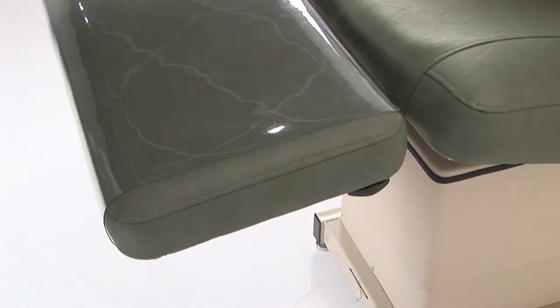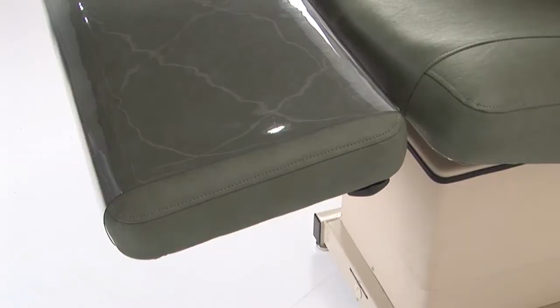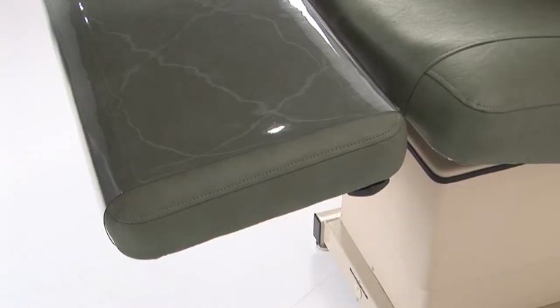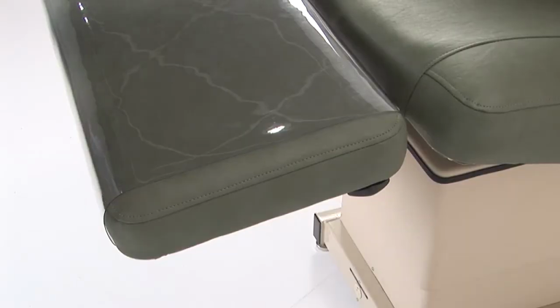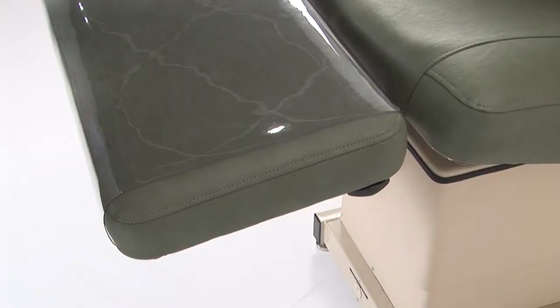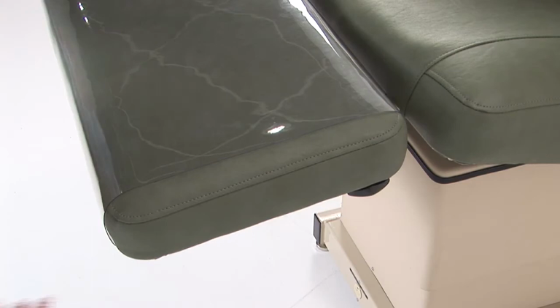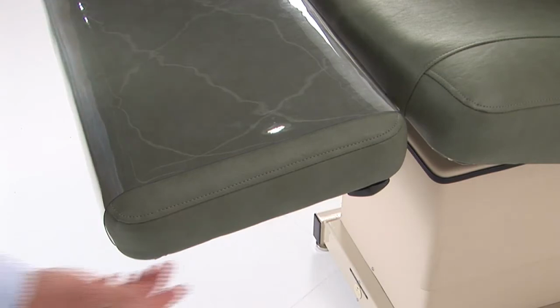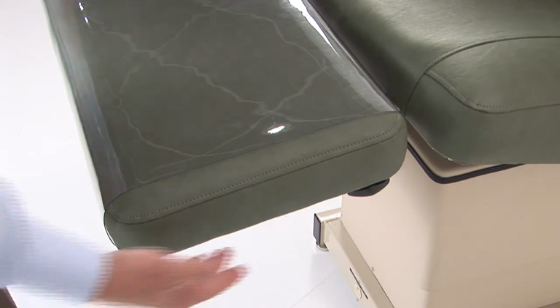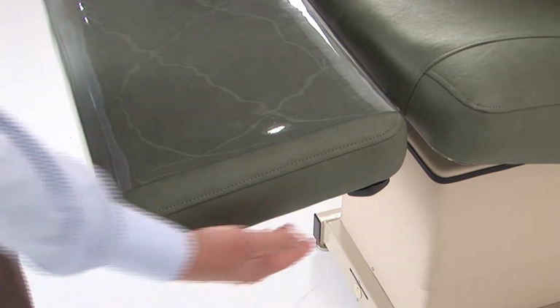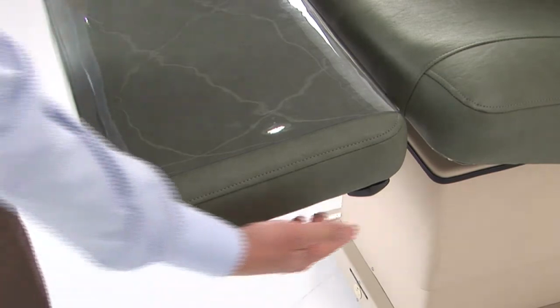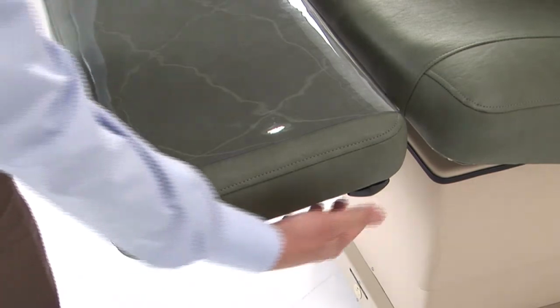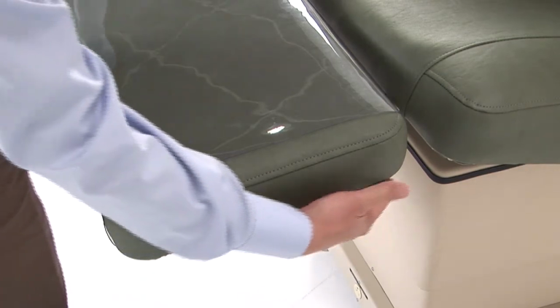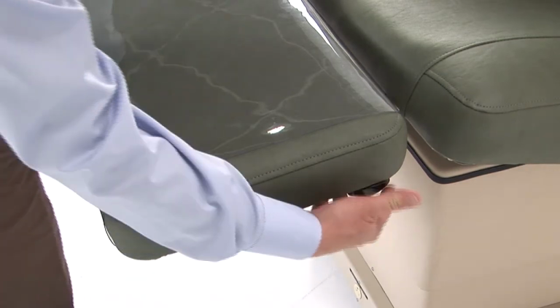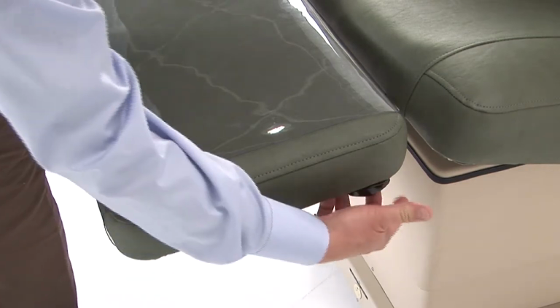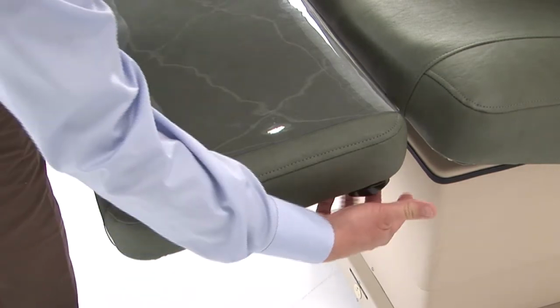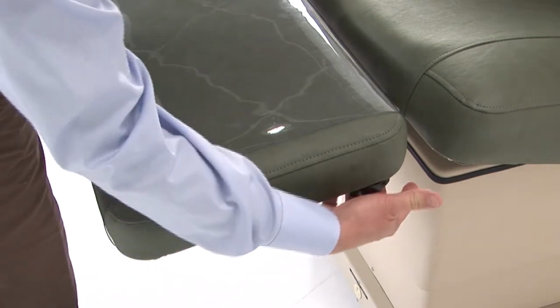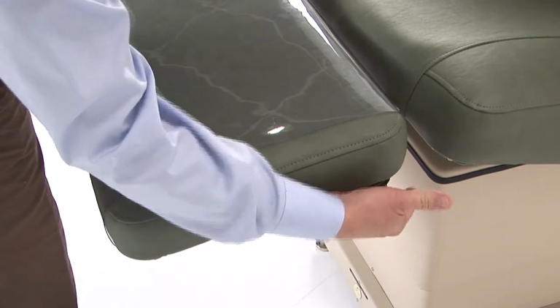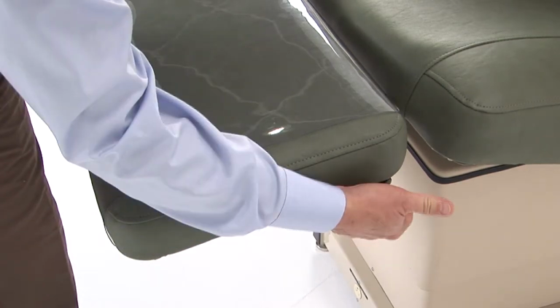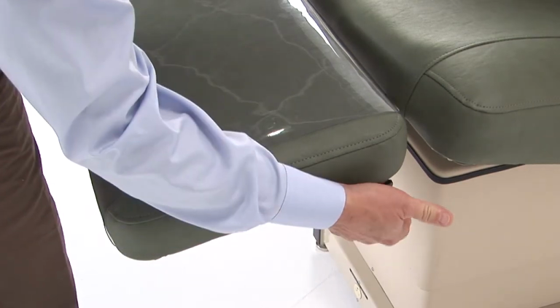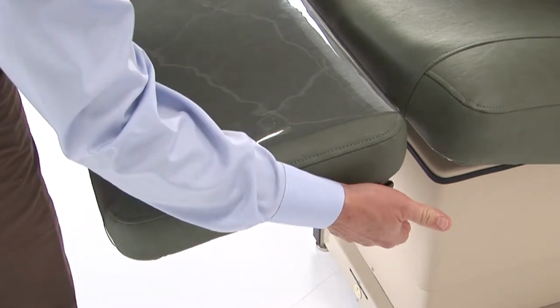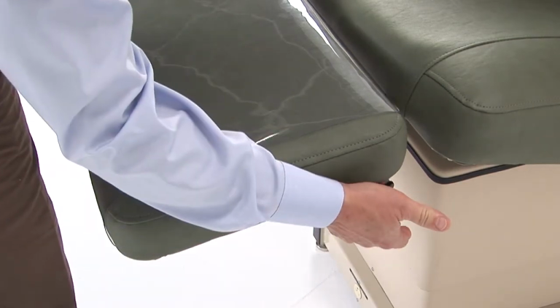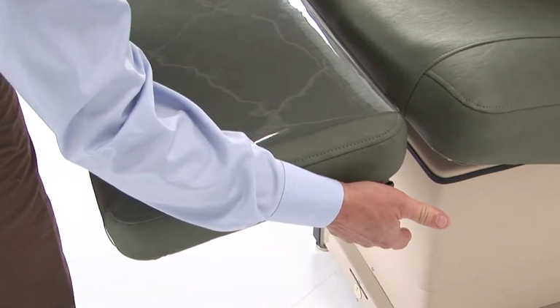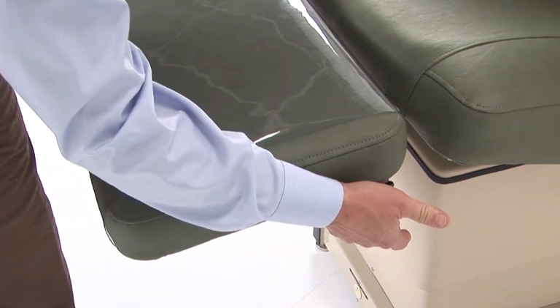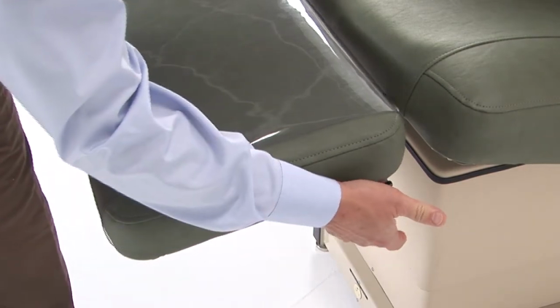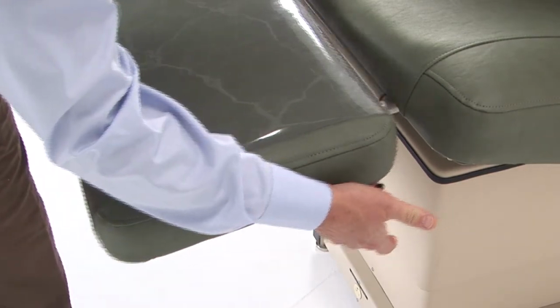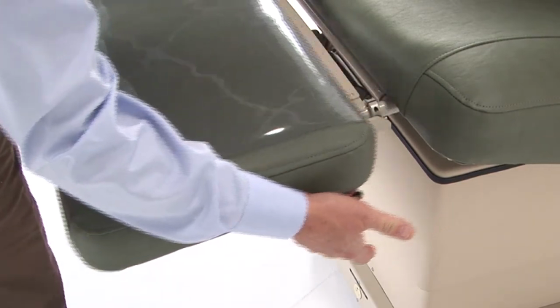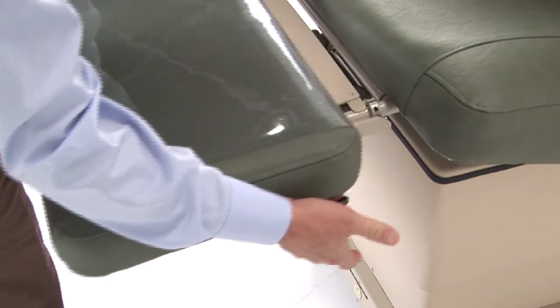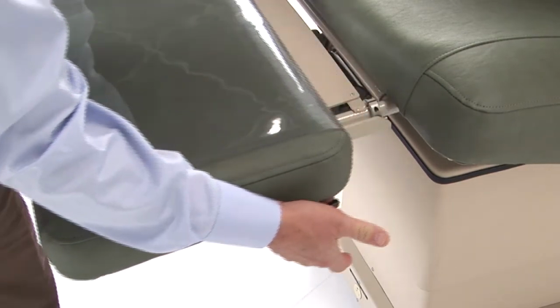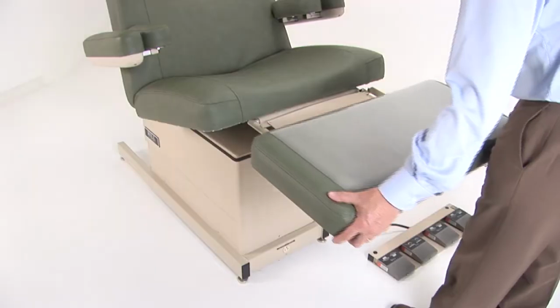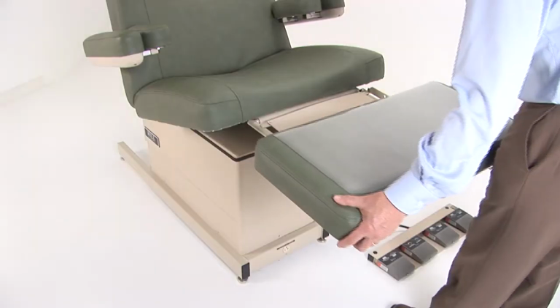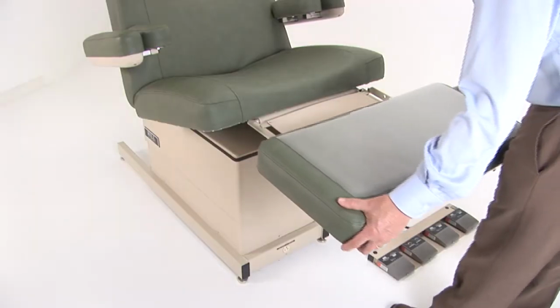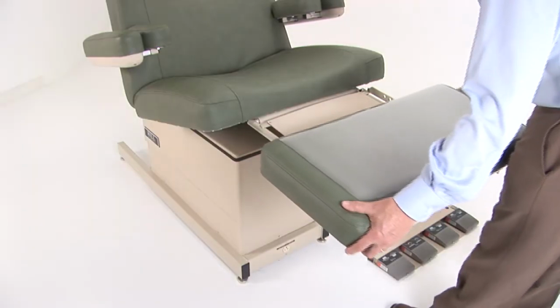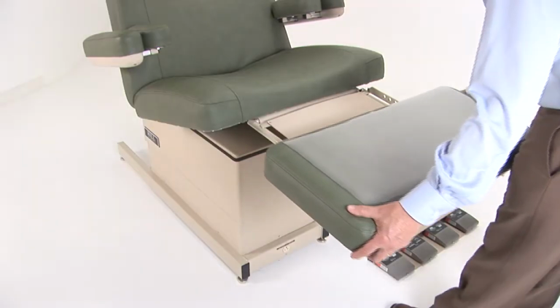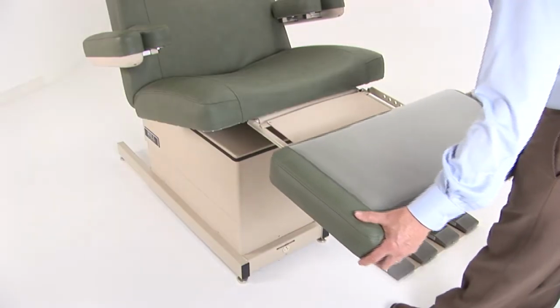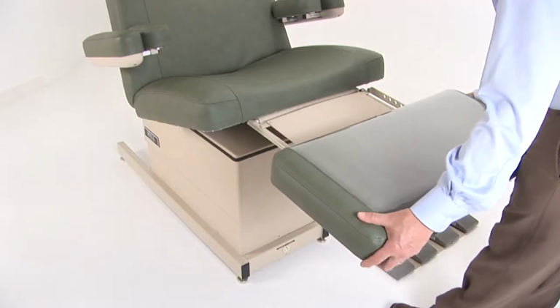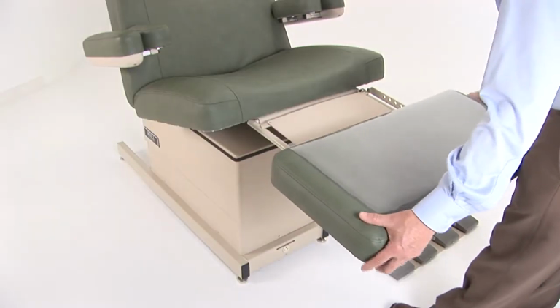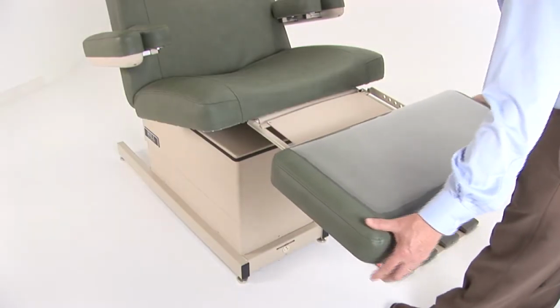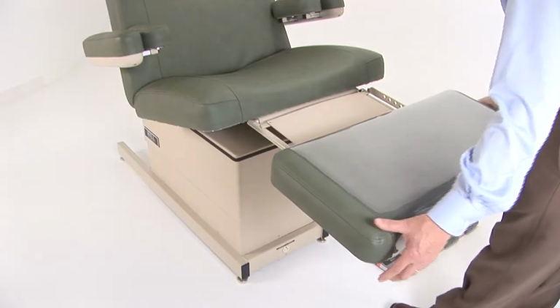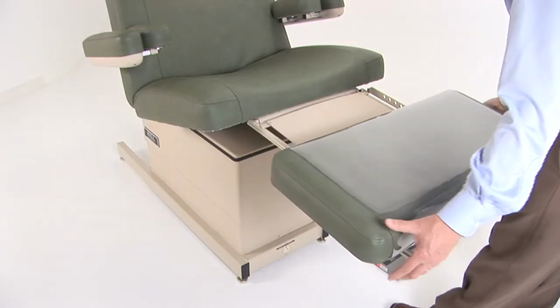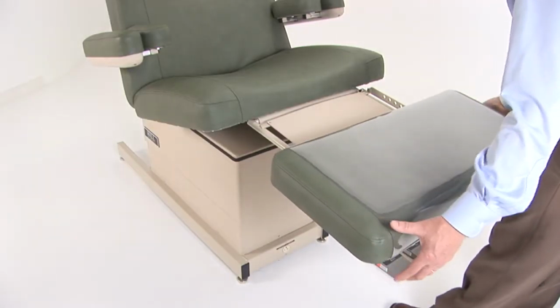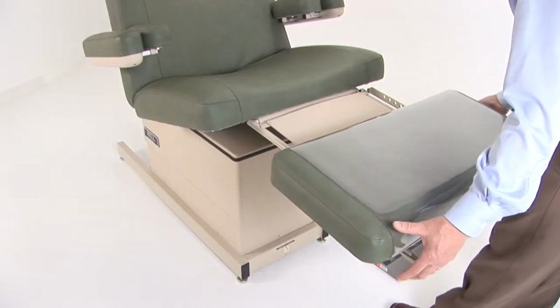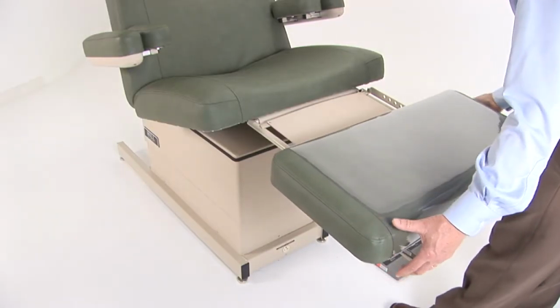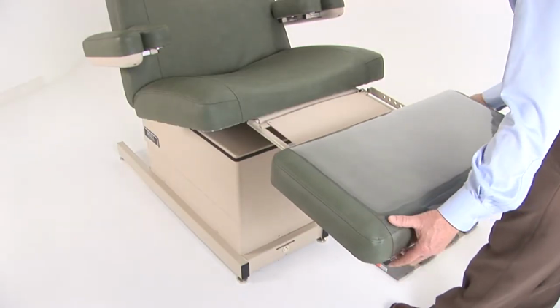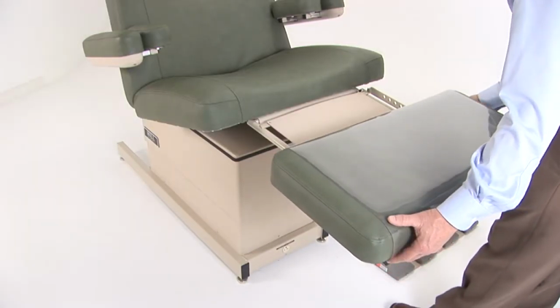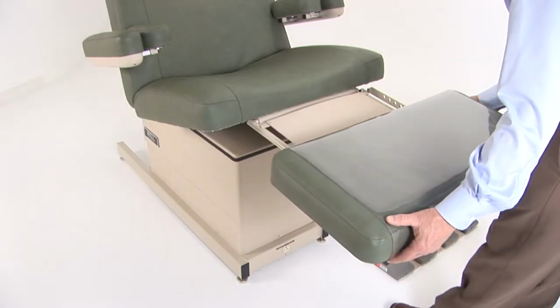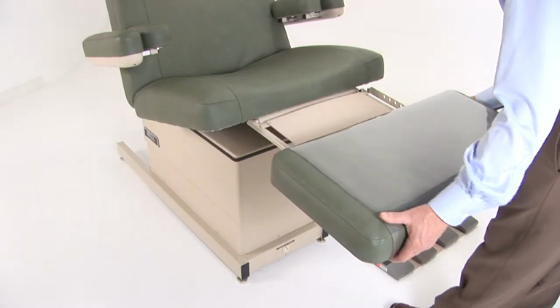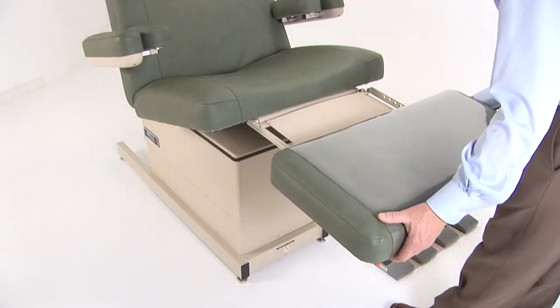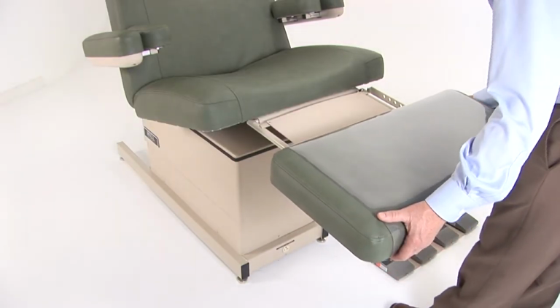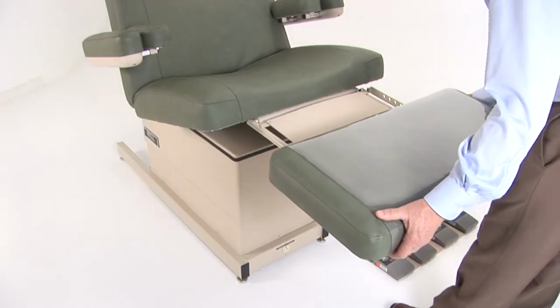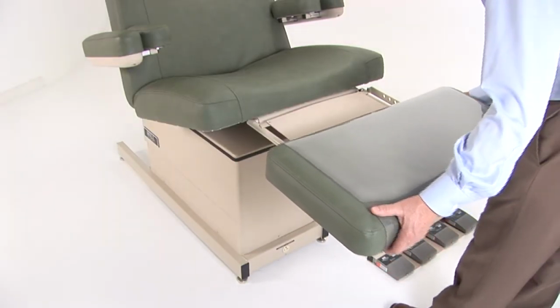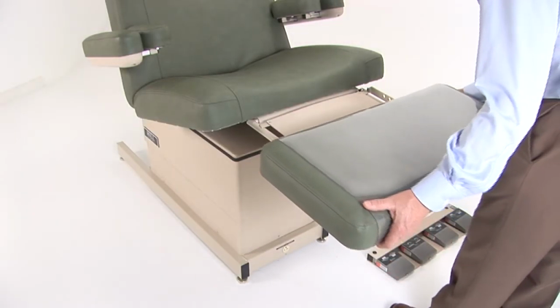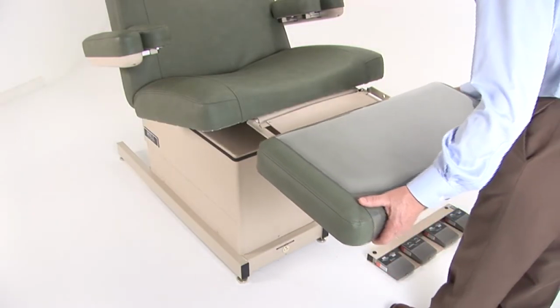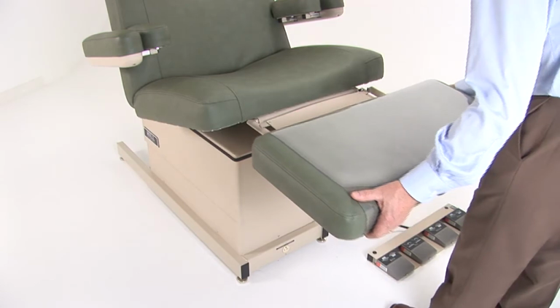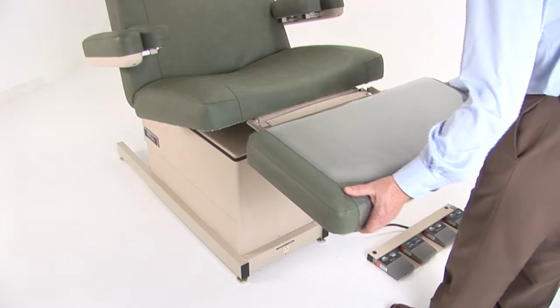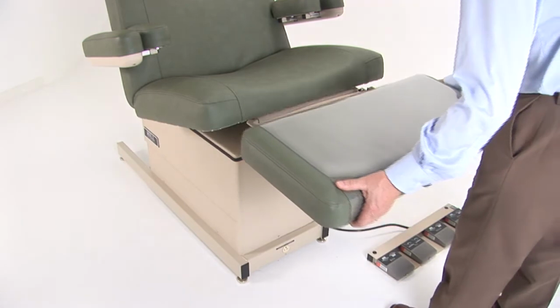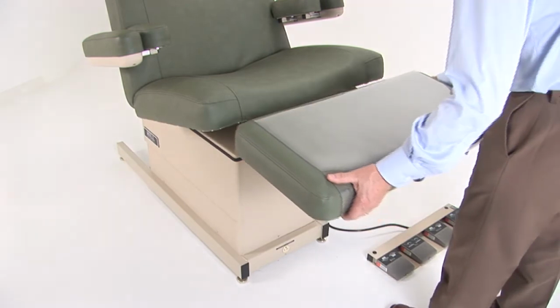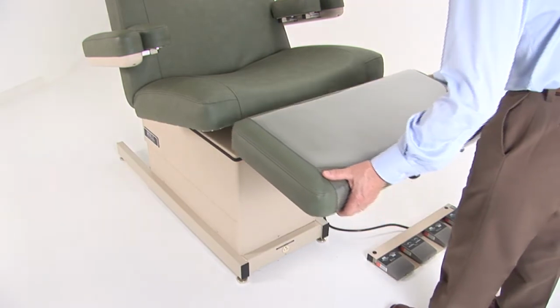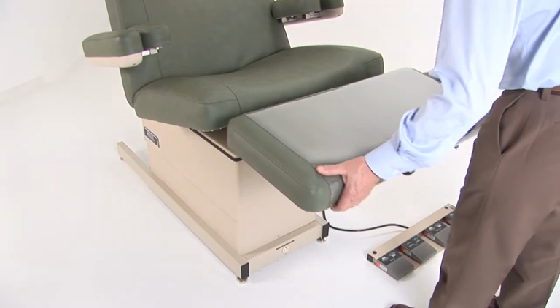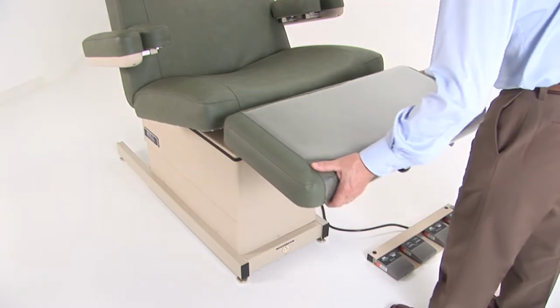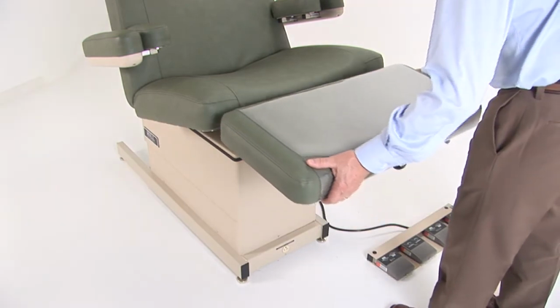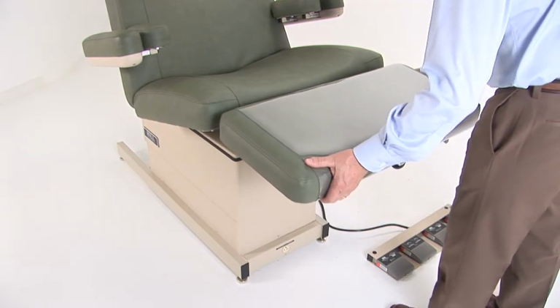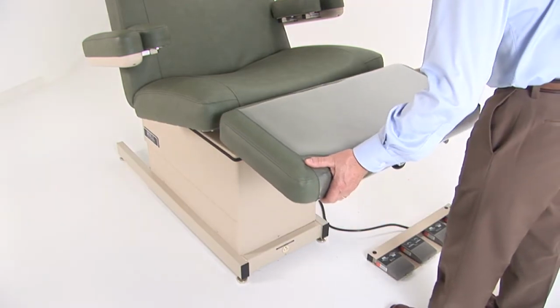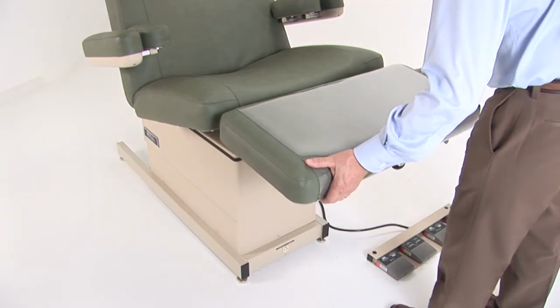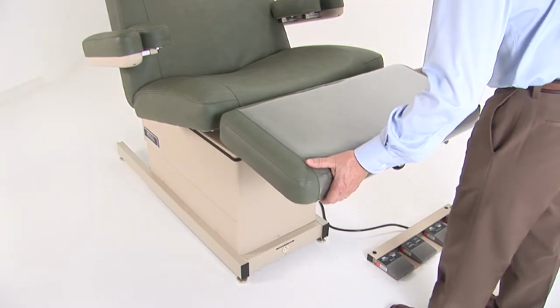The footrest is adjustable to accommodate taller patients. It can slide out up to 10 inches and lock anywhere in between.